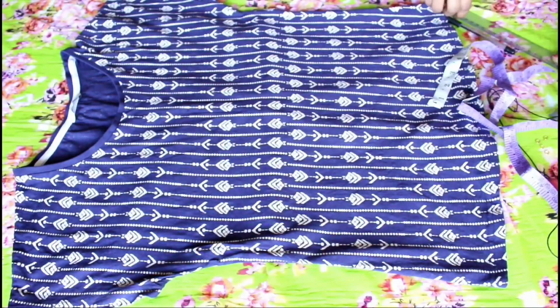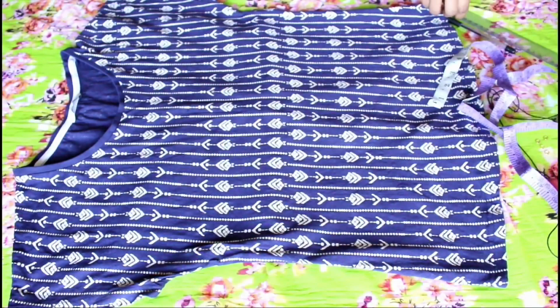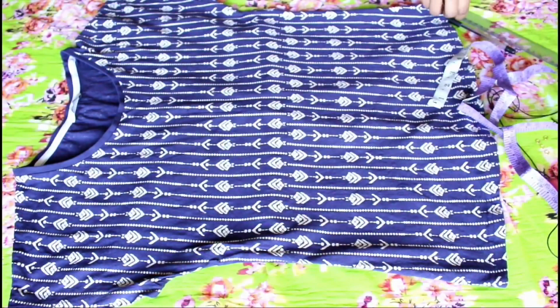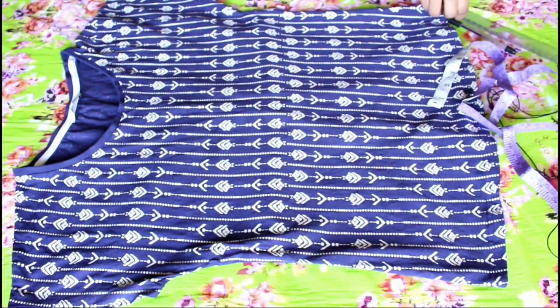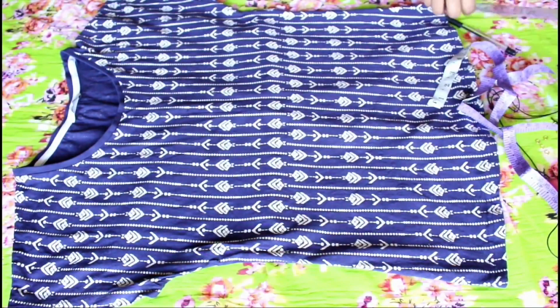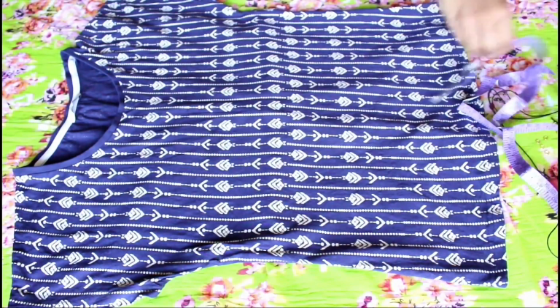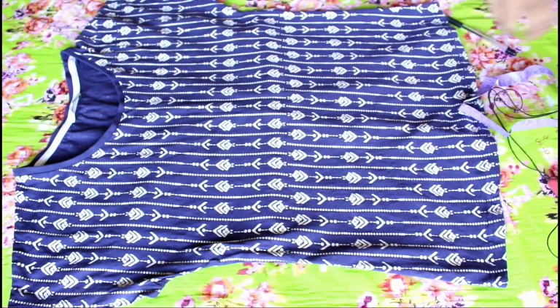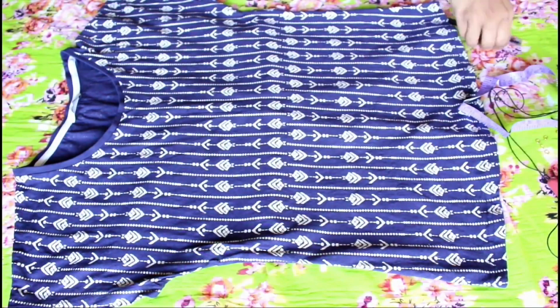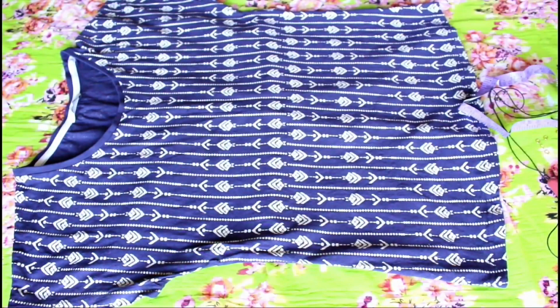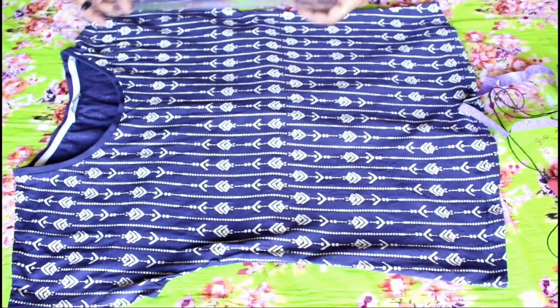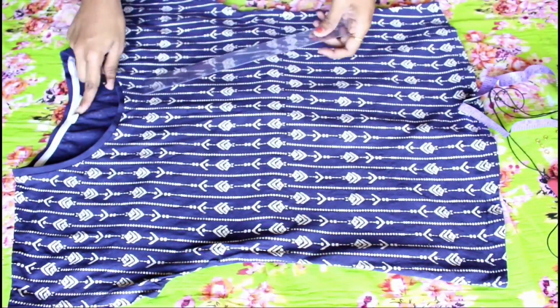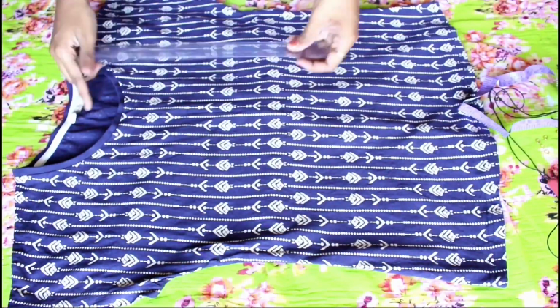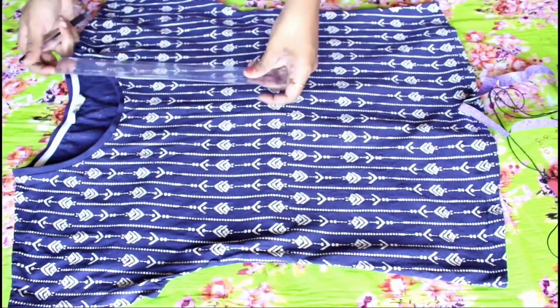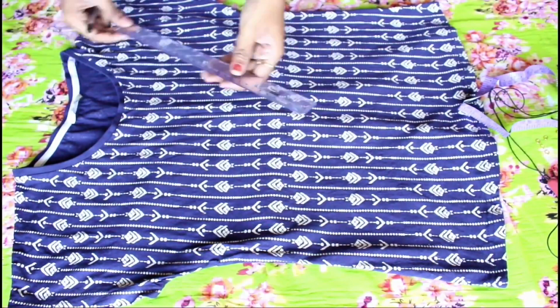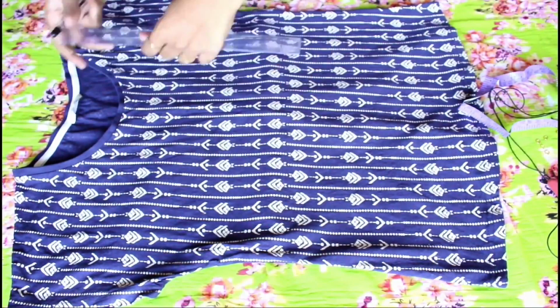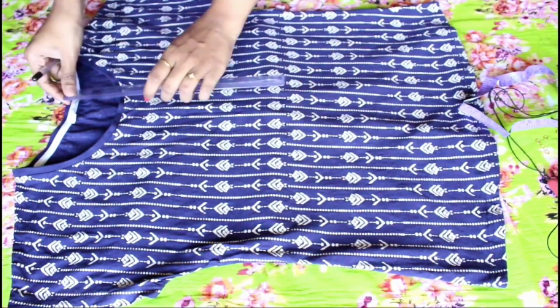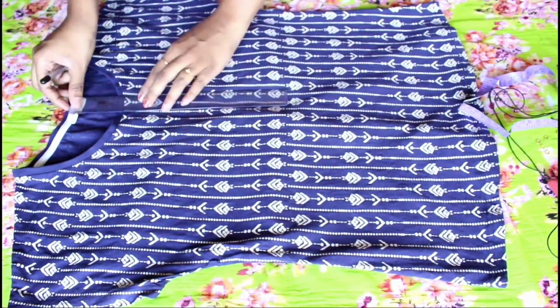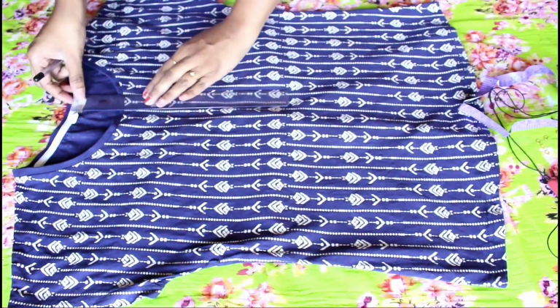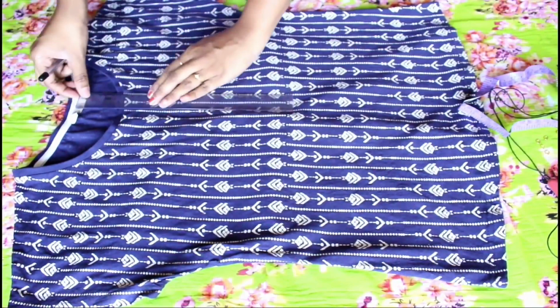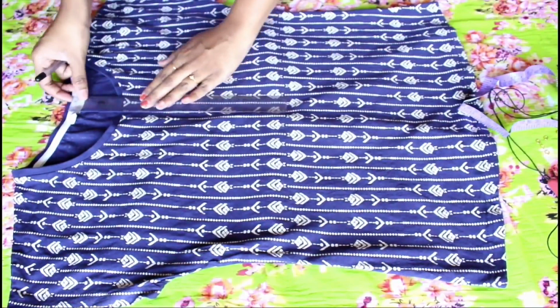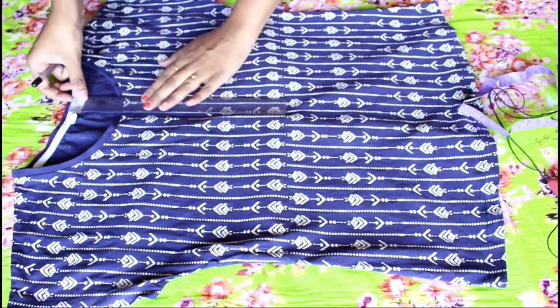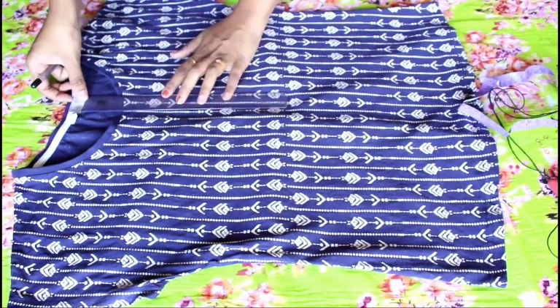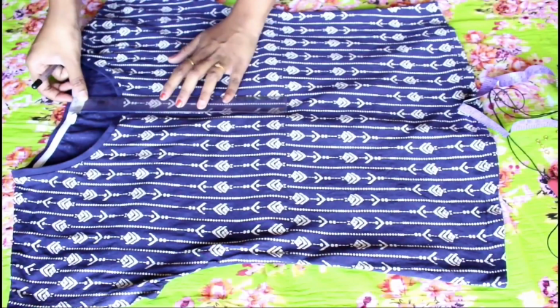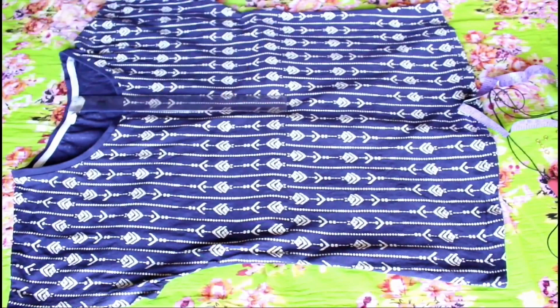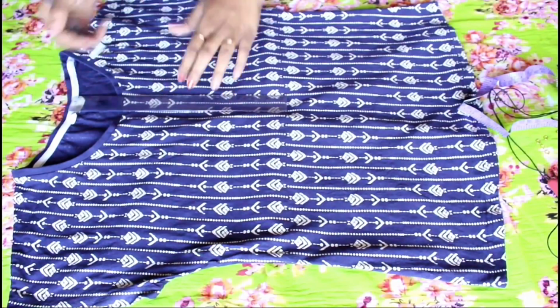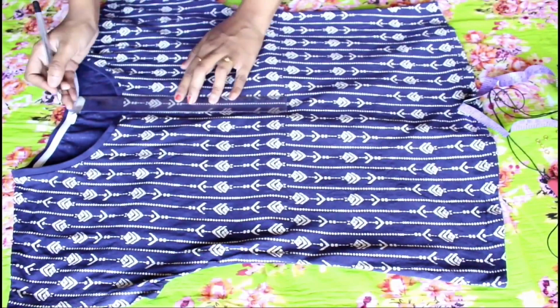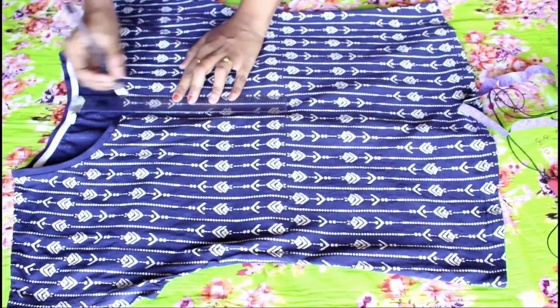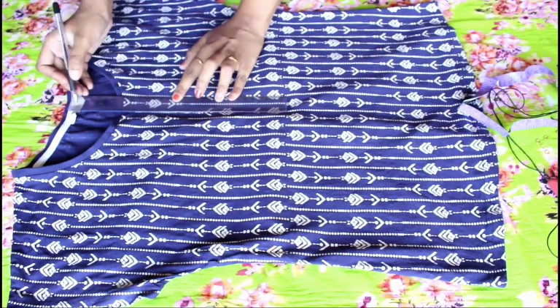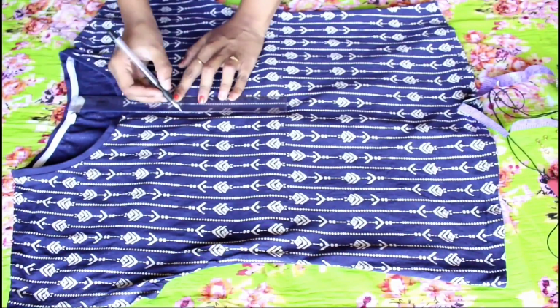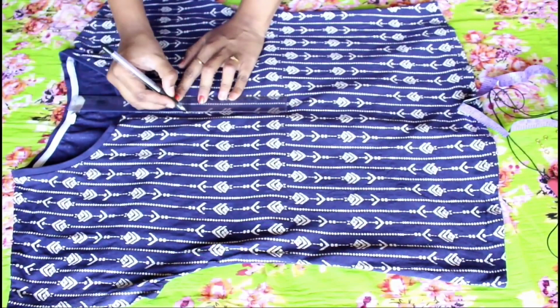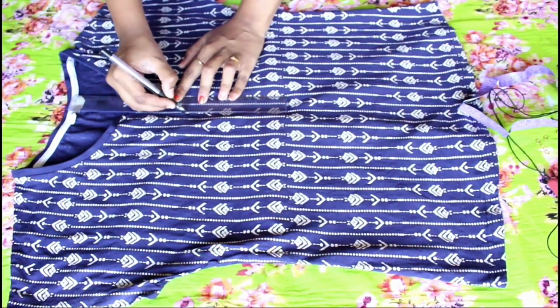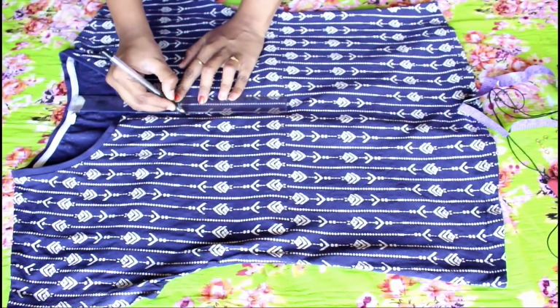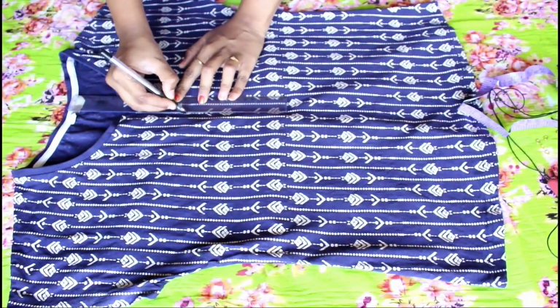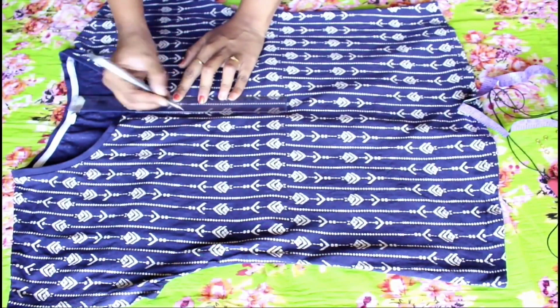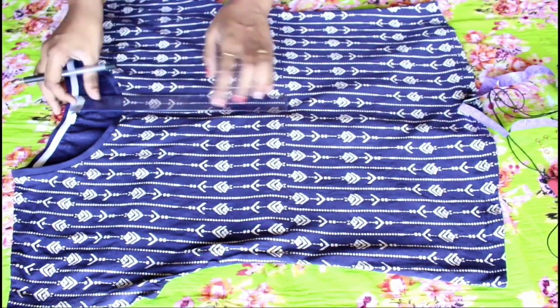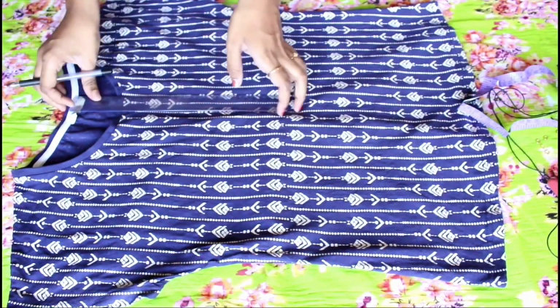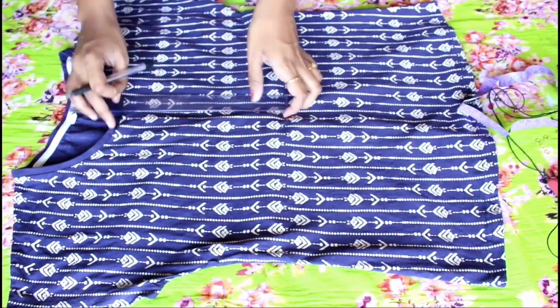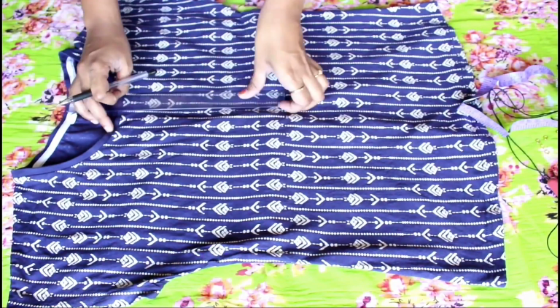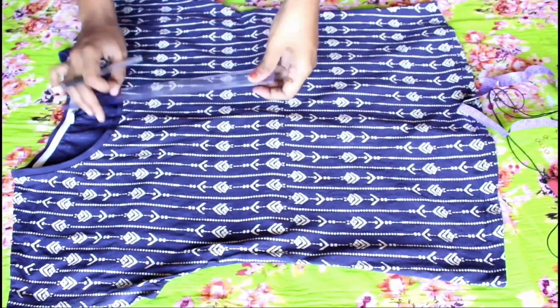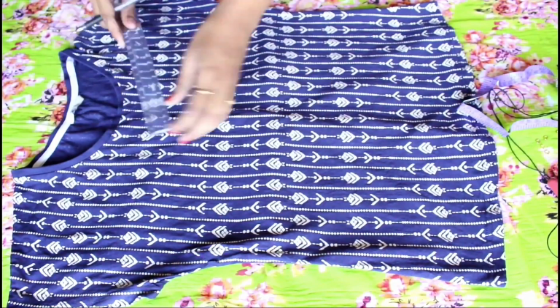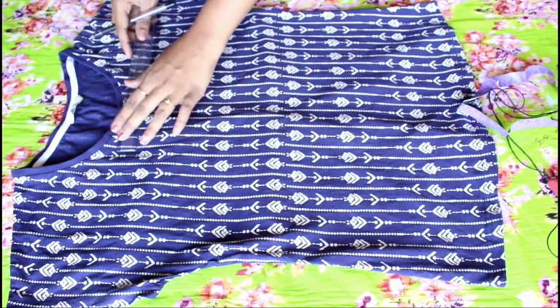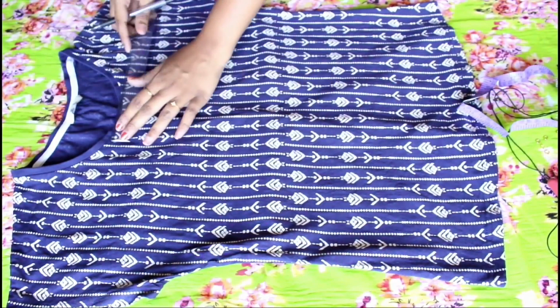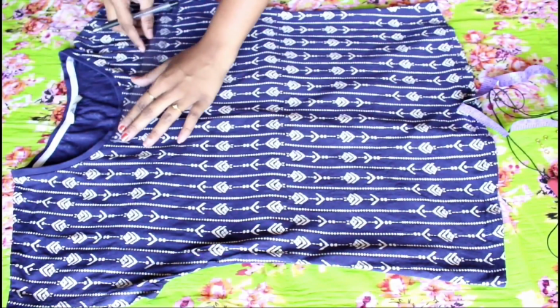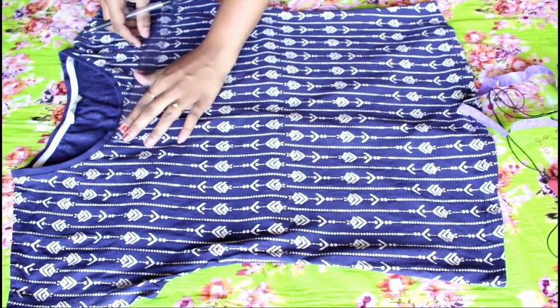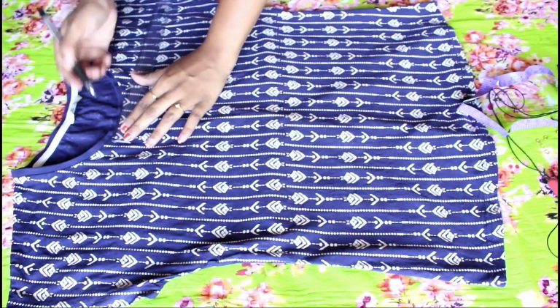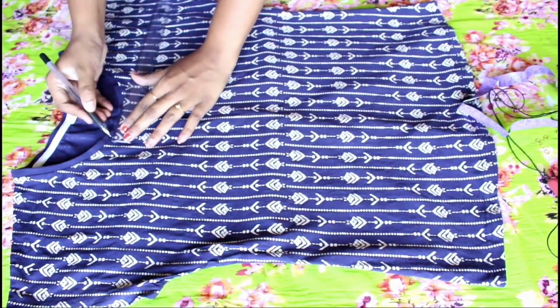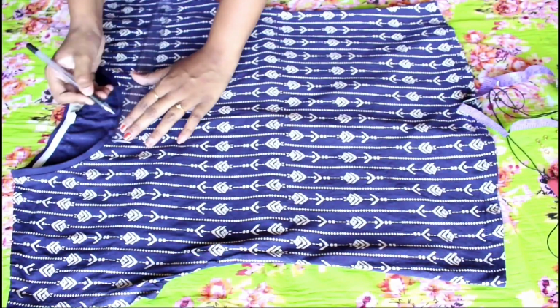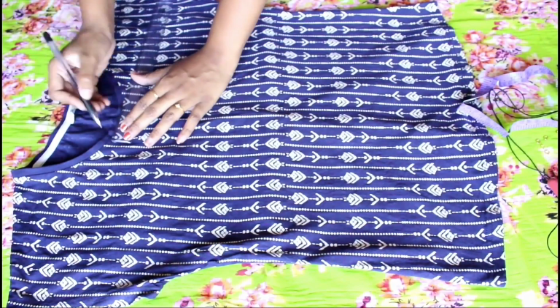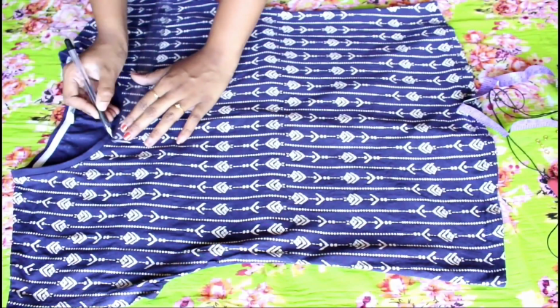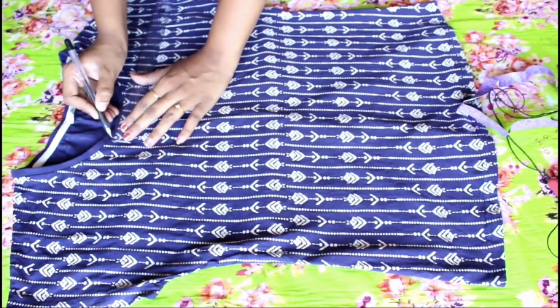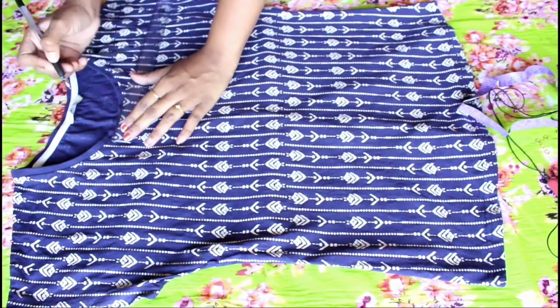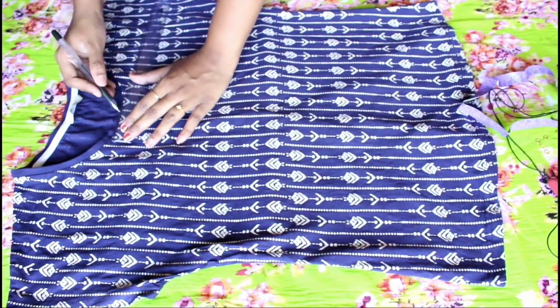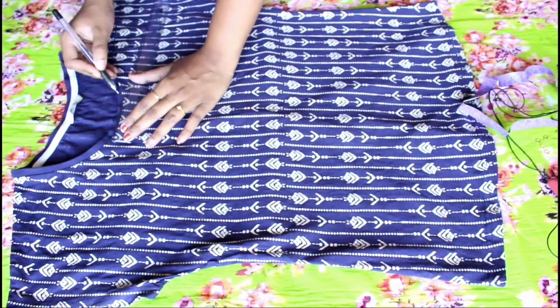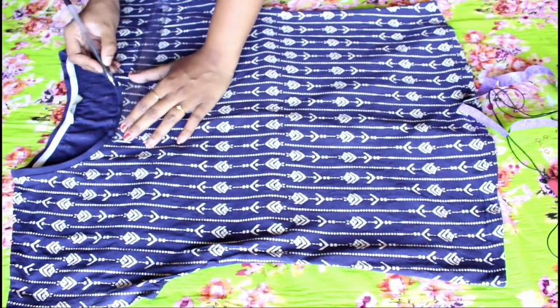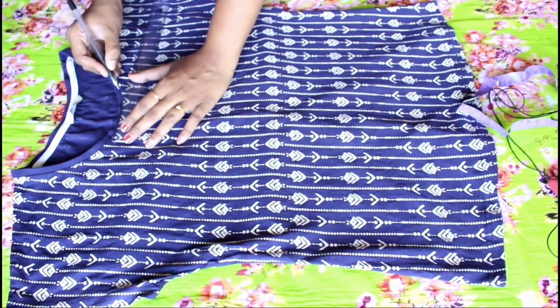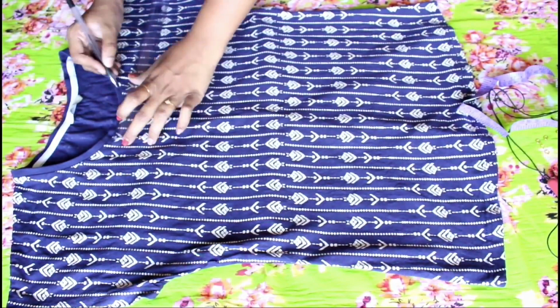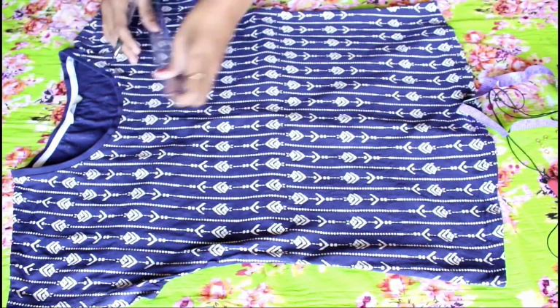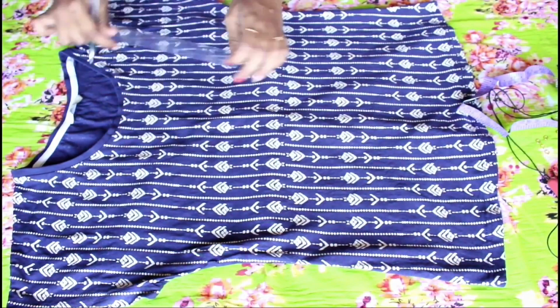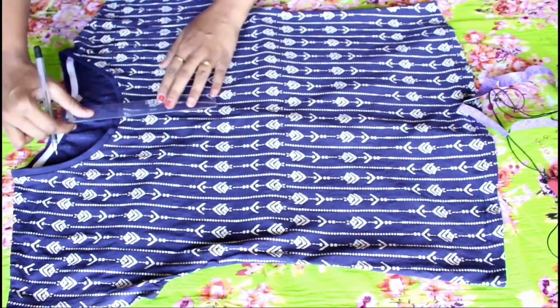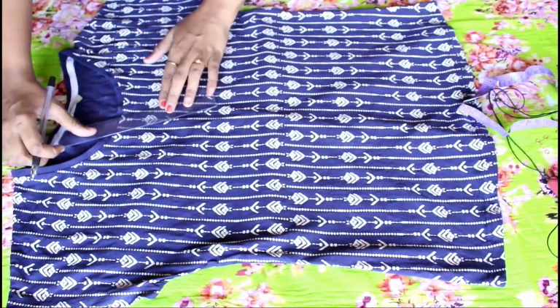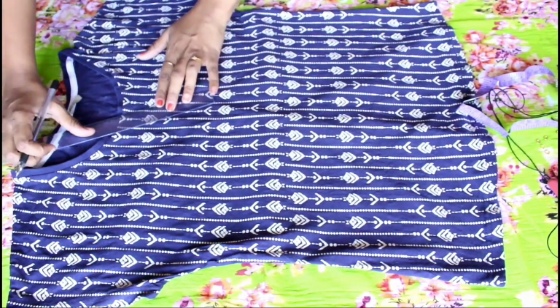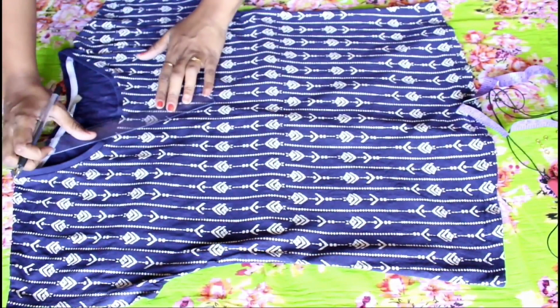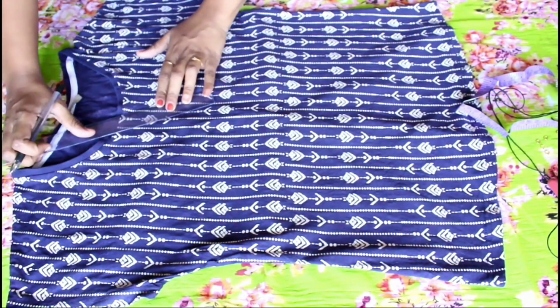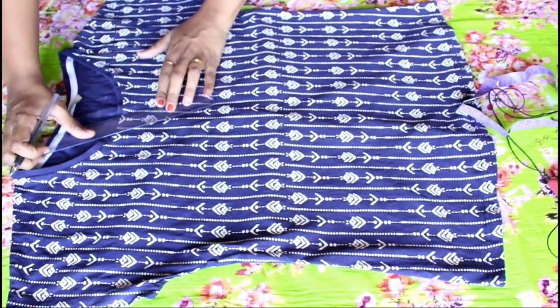First of all, I'm measuring how deep I want and then cutting in a v-shape around the collar.